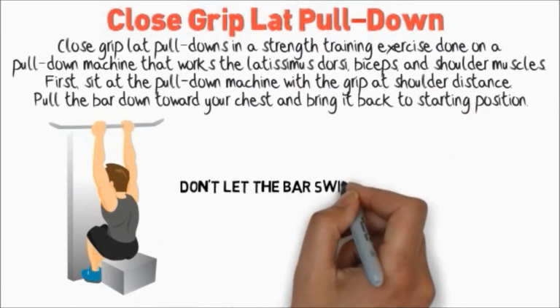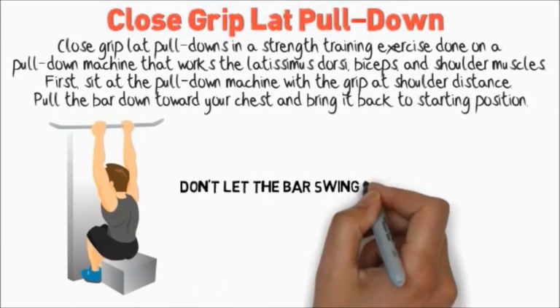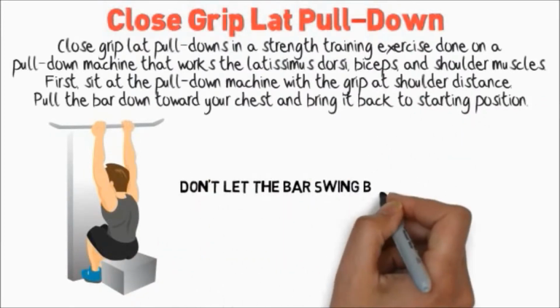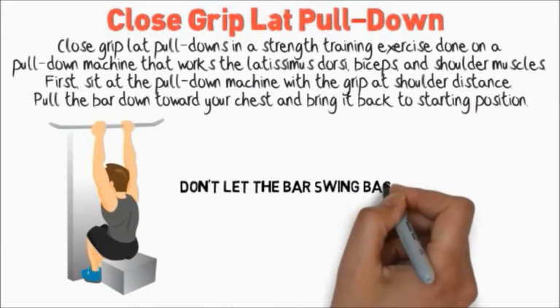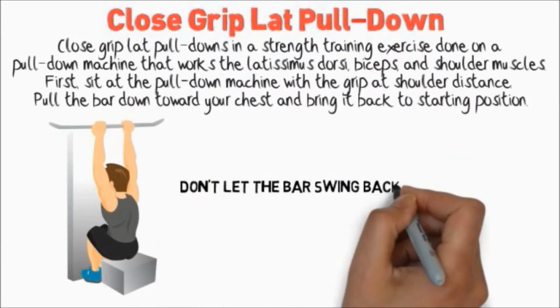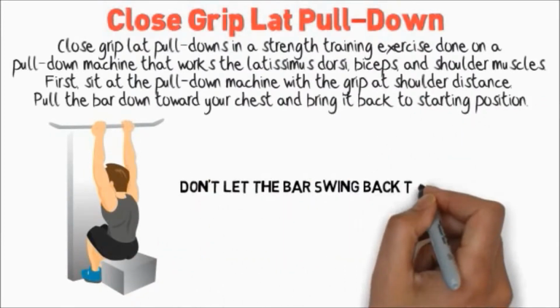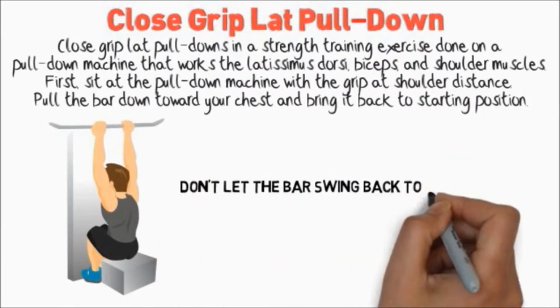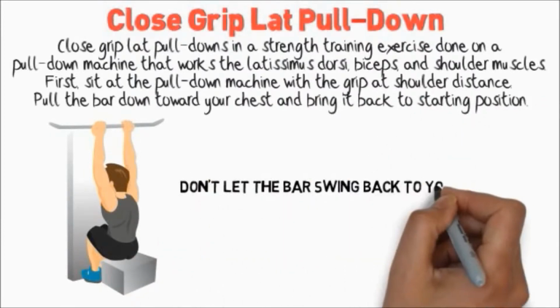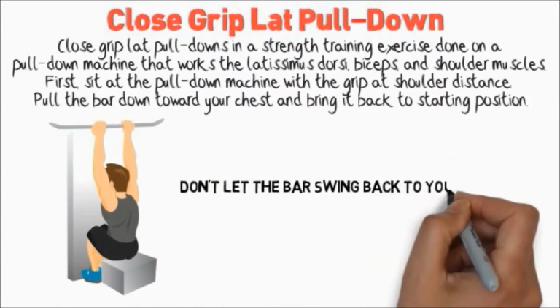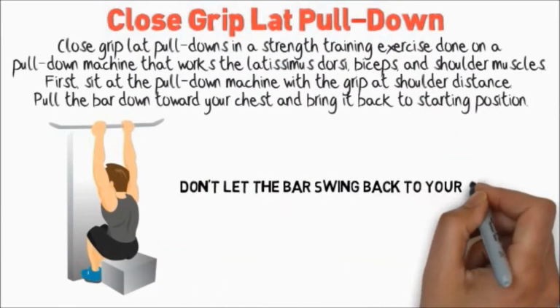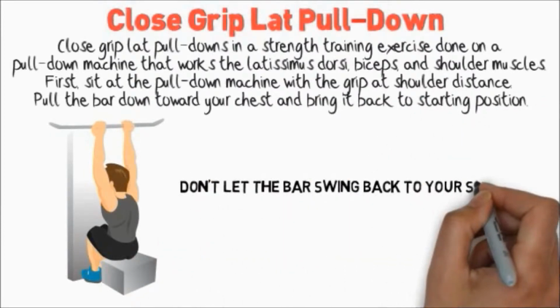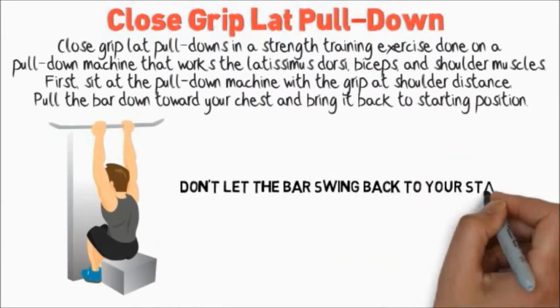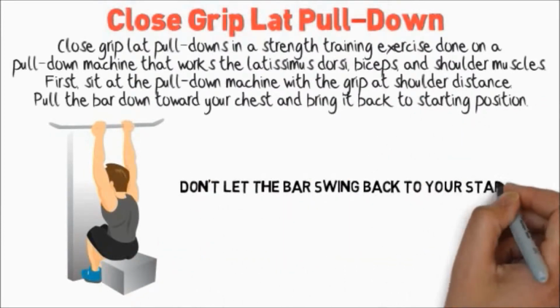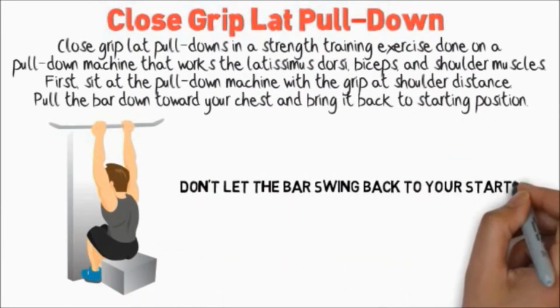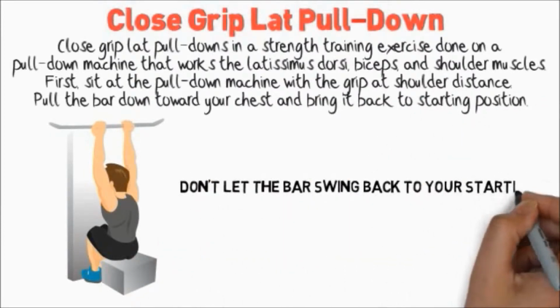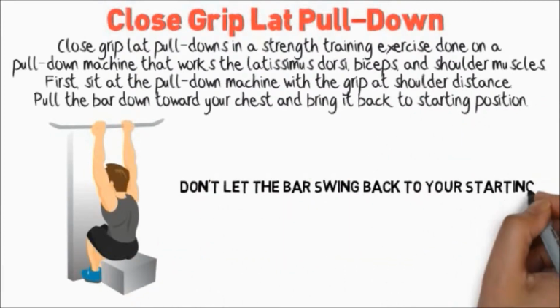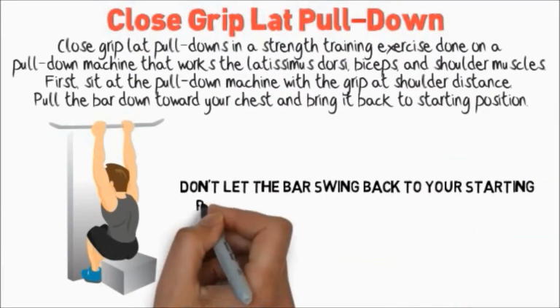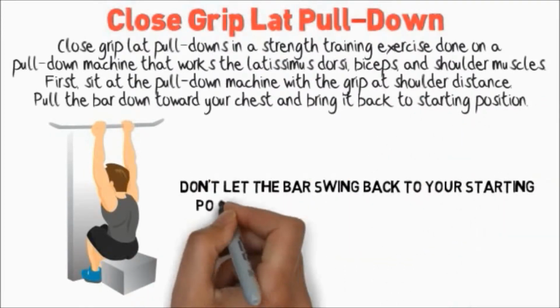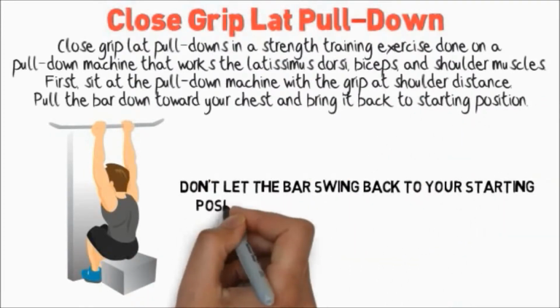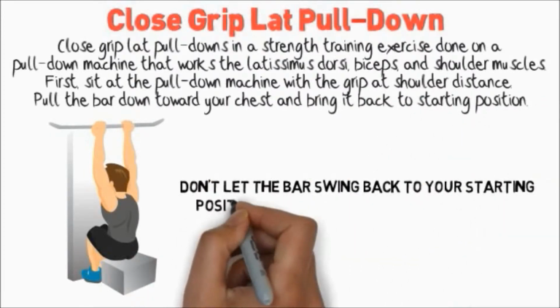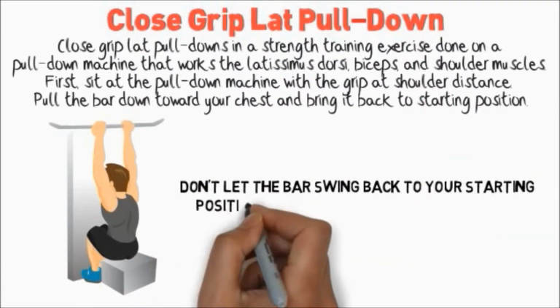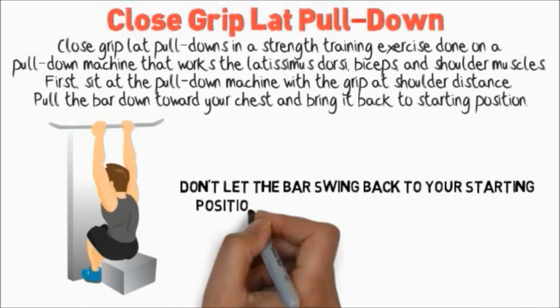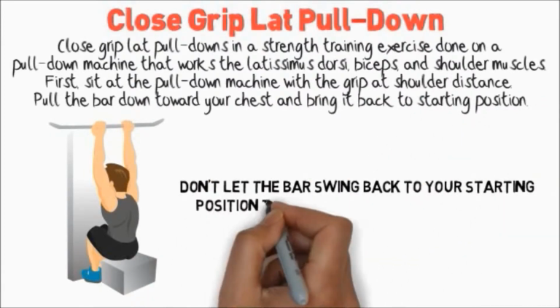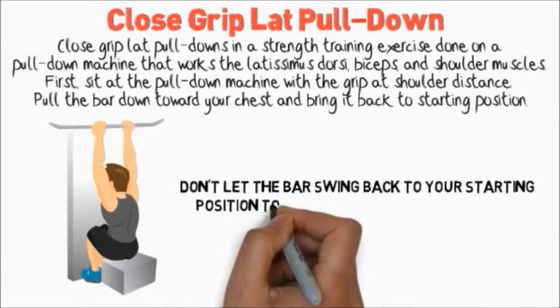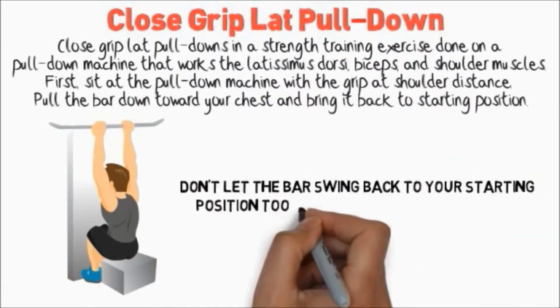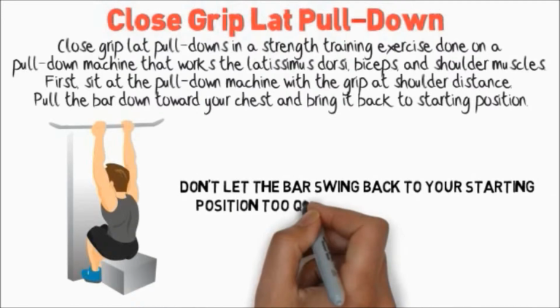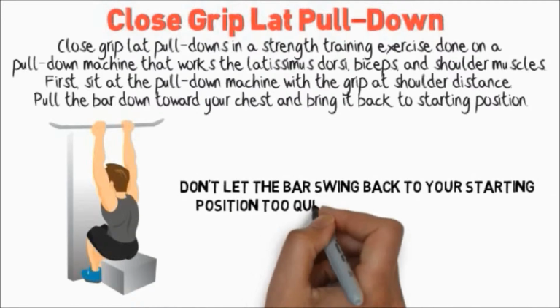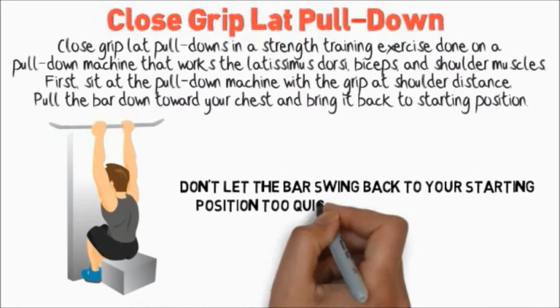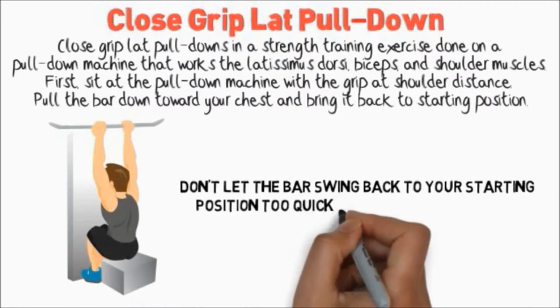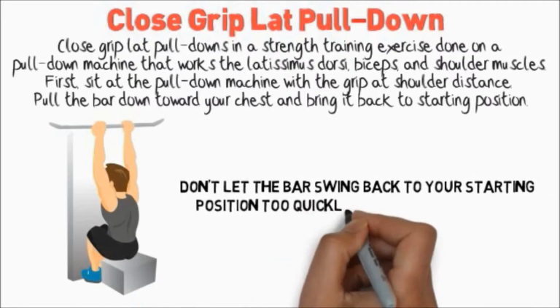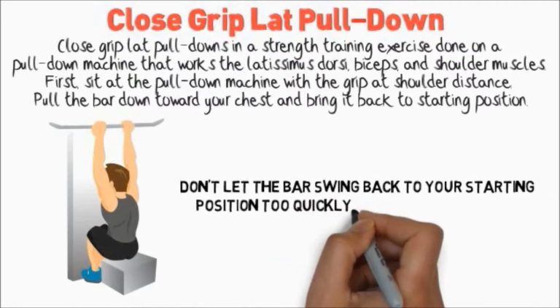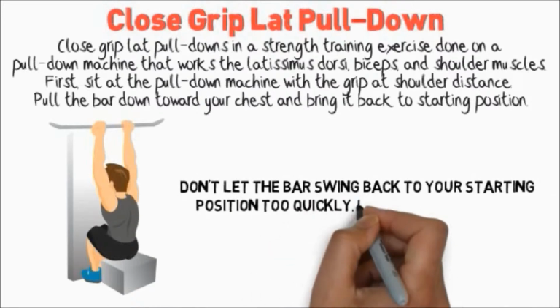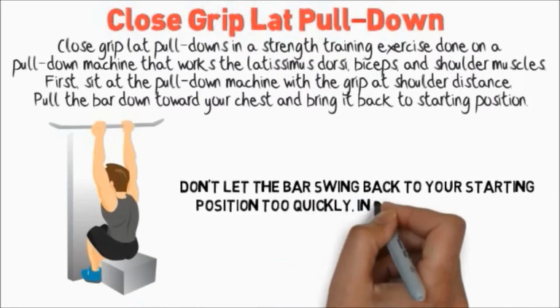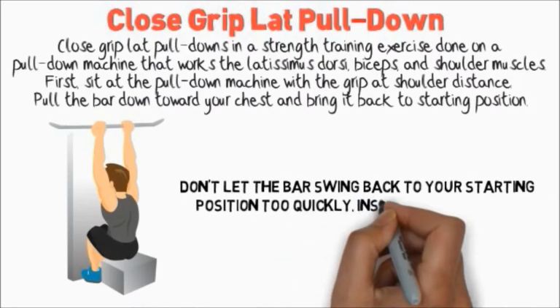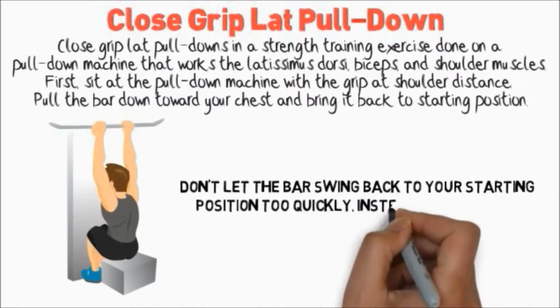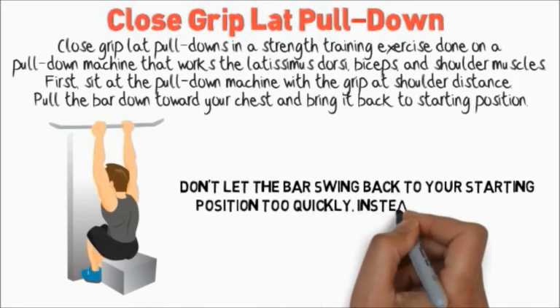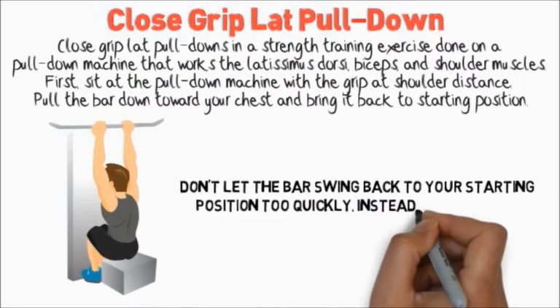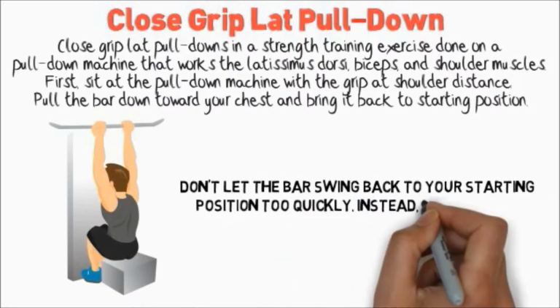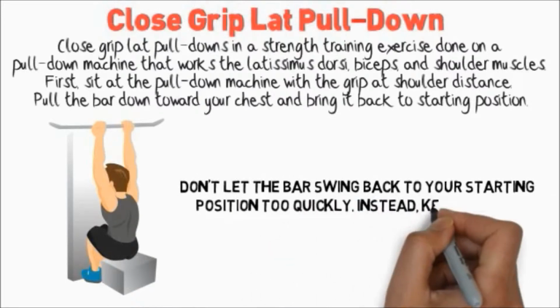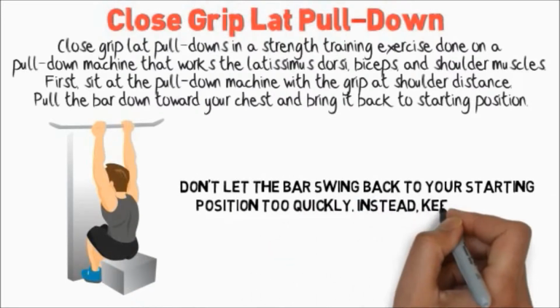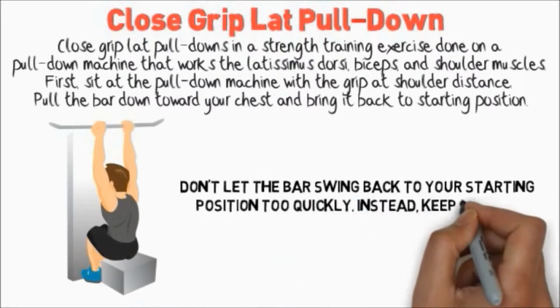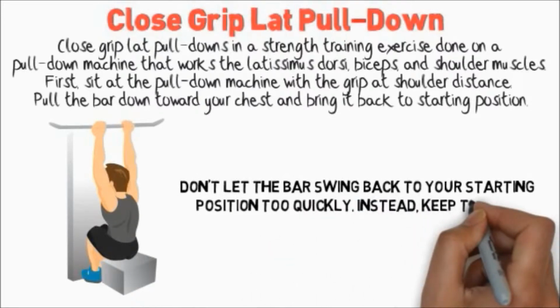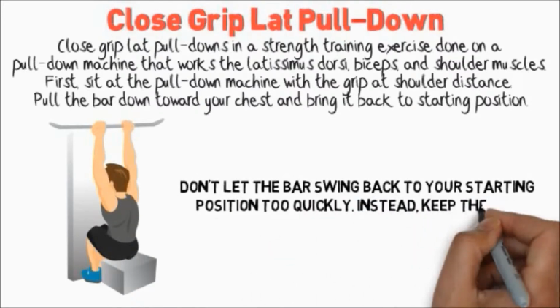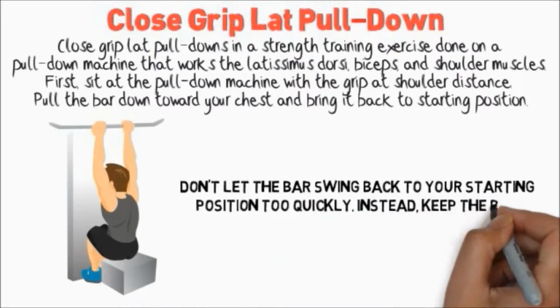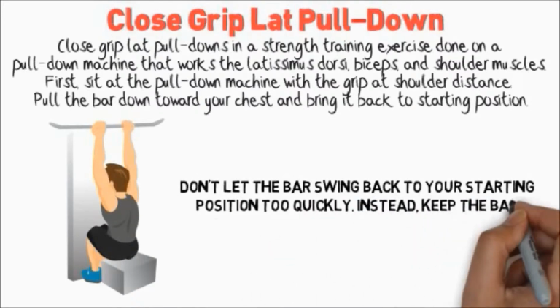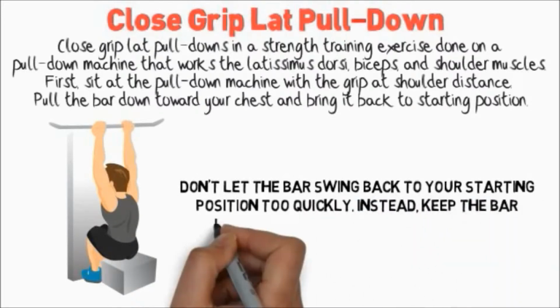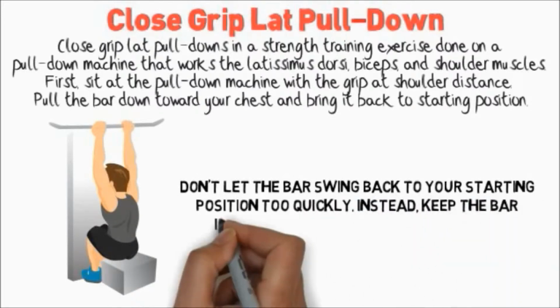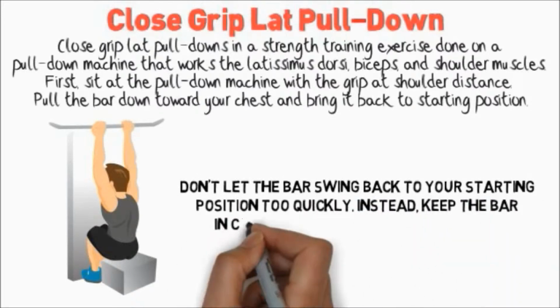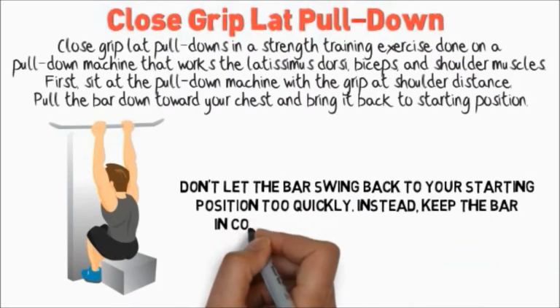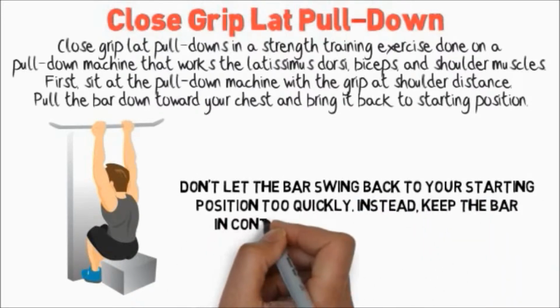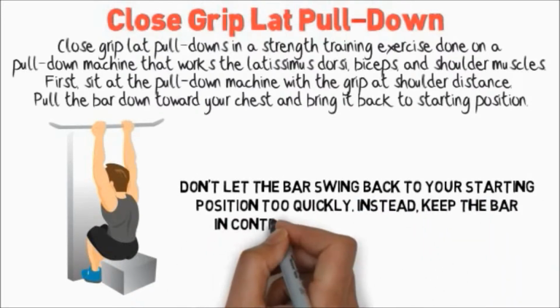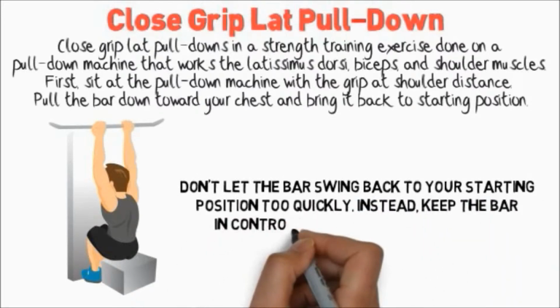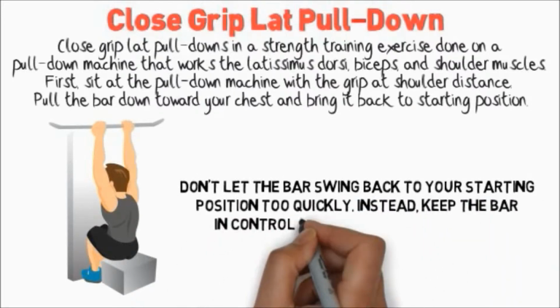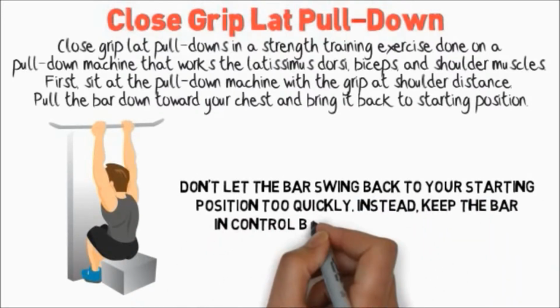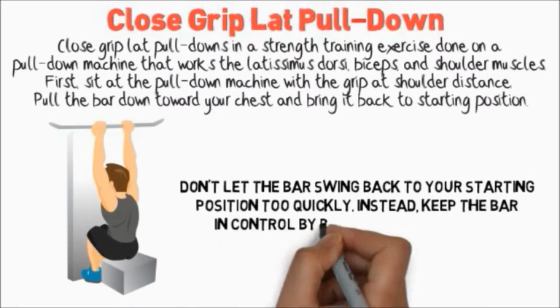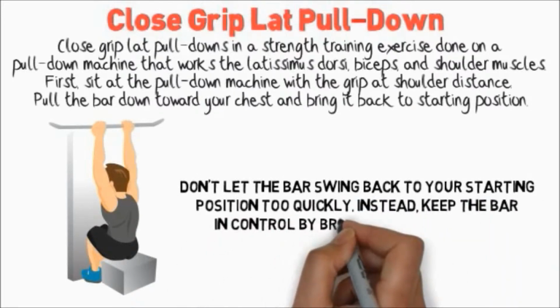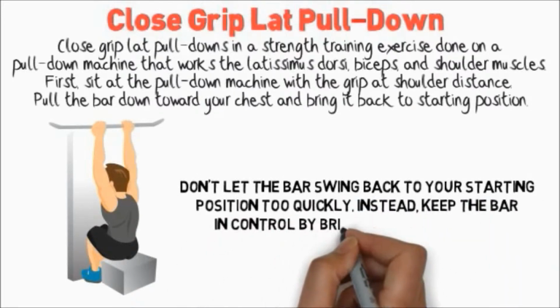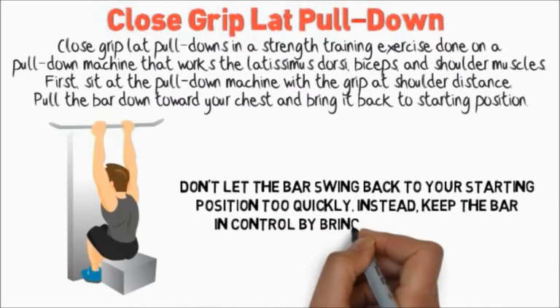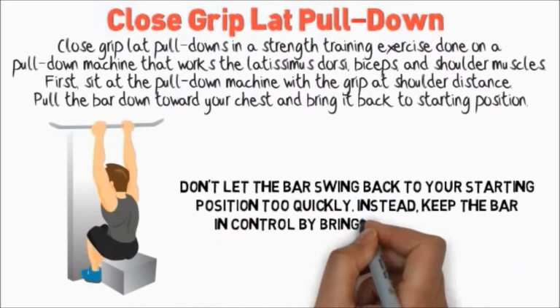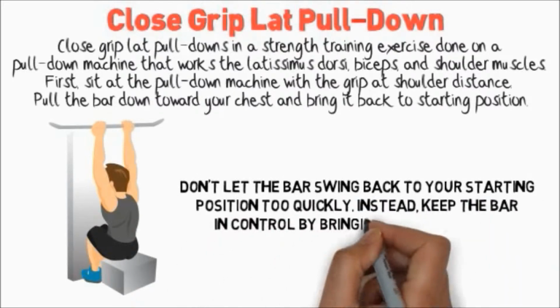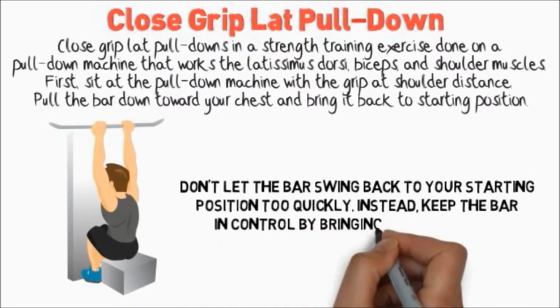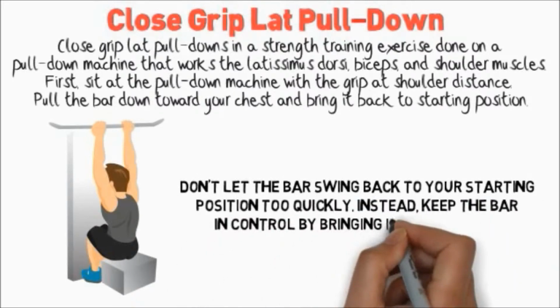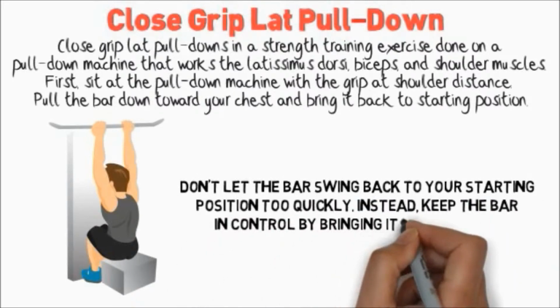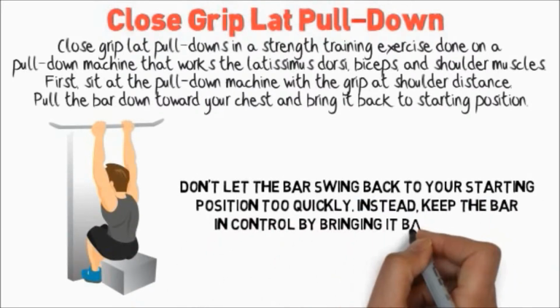Don't let the bar swing back to your starting position too quickly. Instead, keep the bar in control by bringing it back slowly.